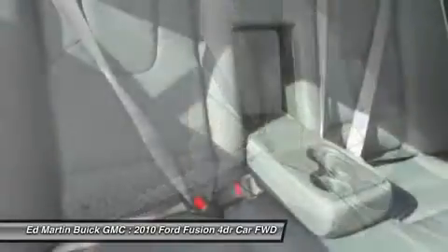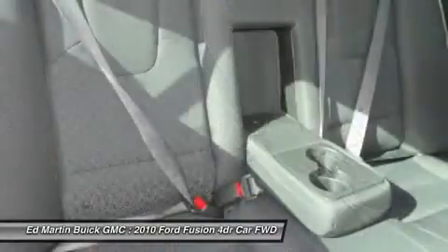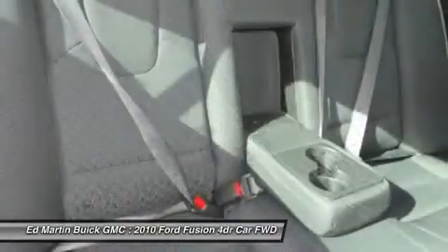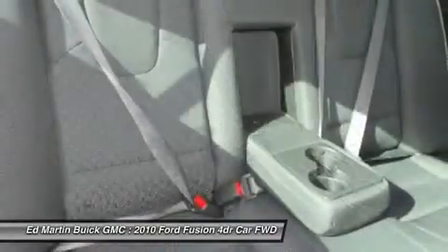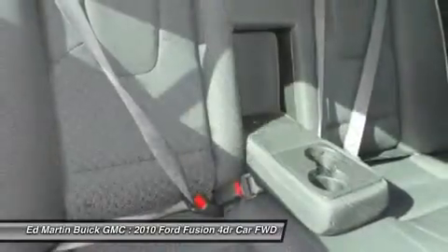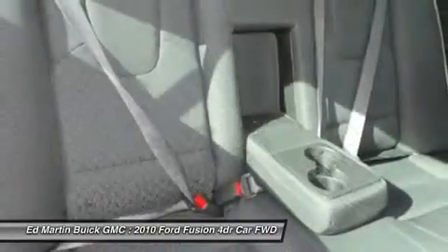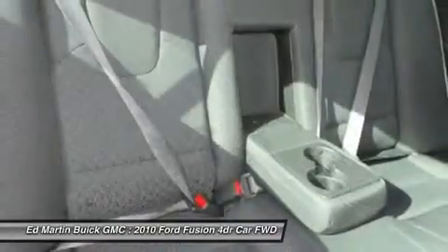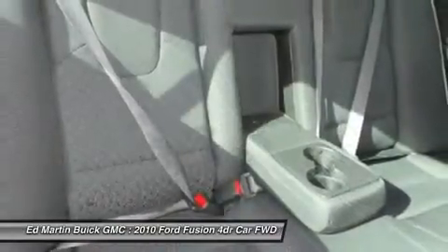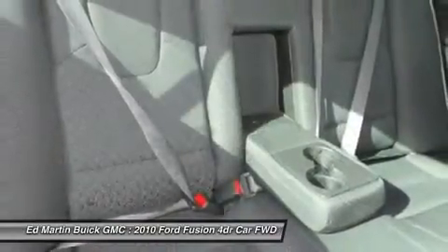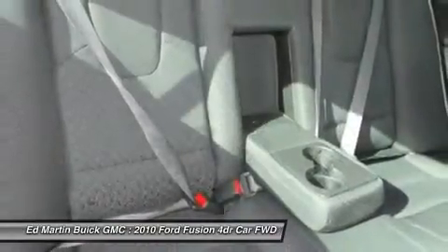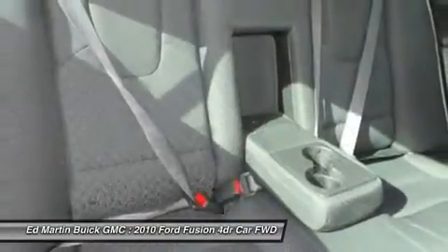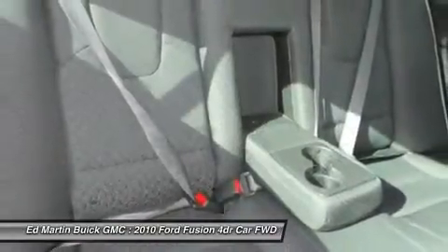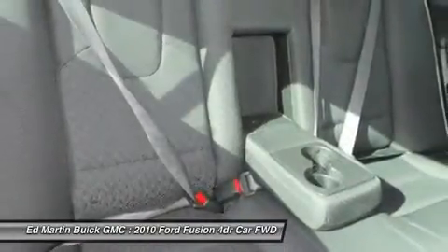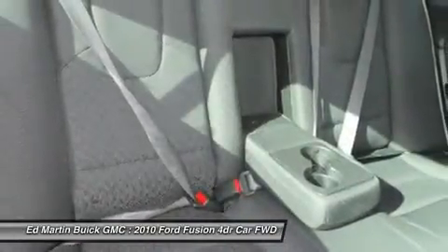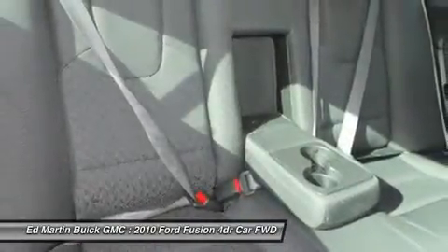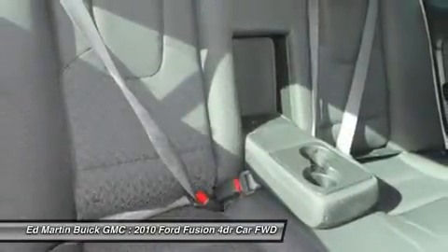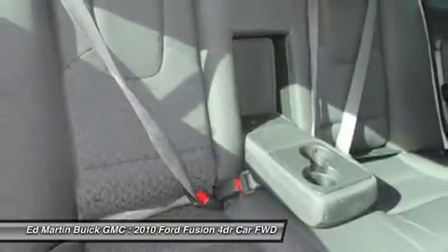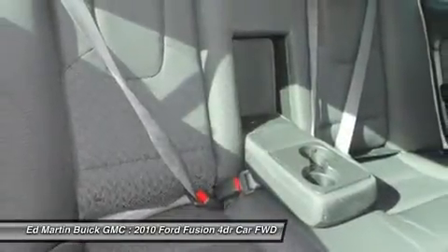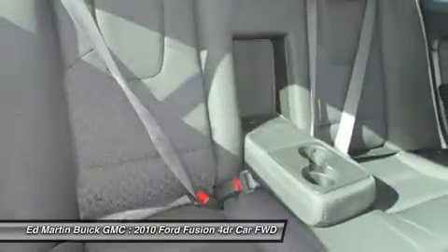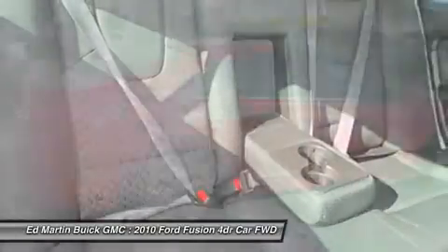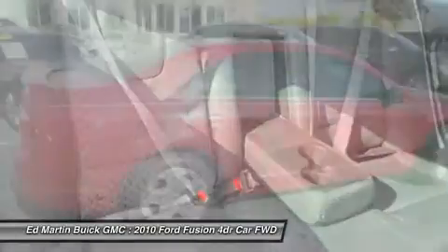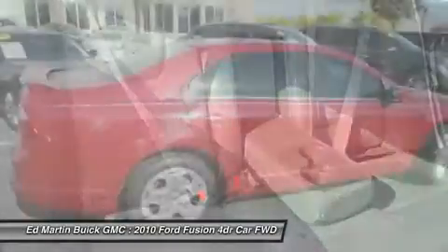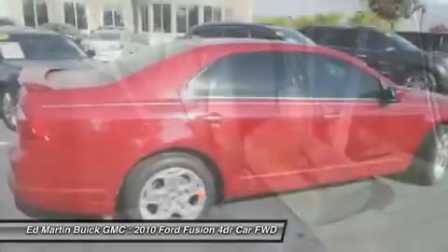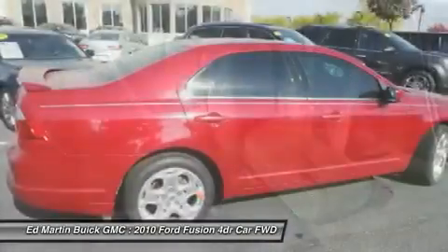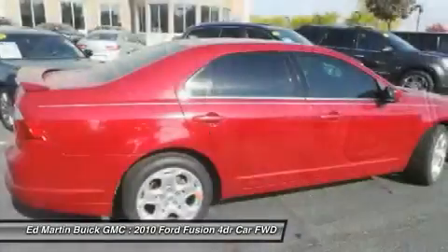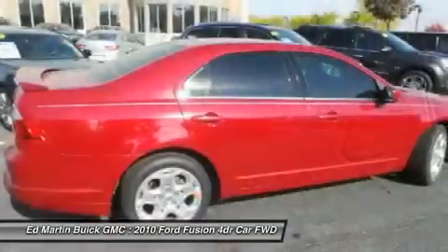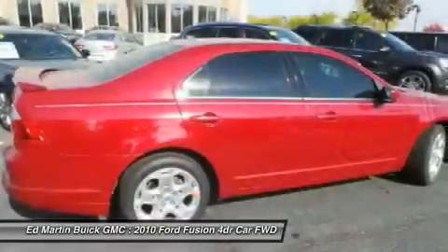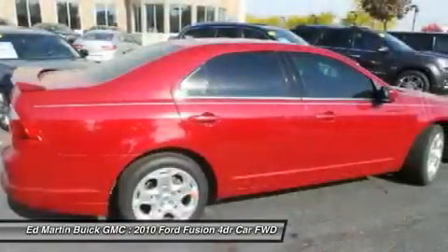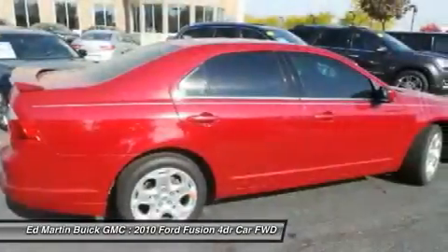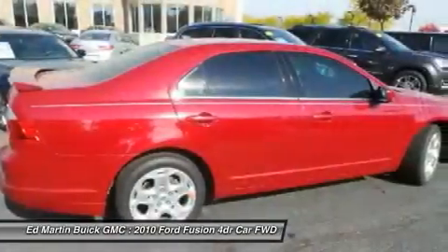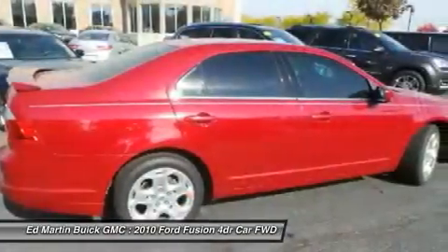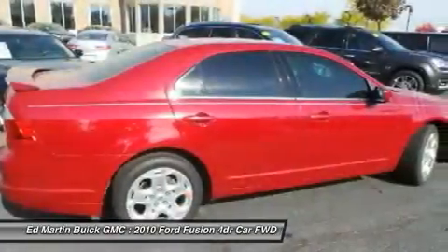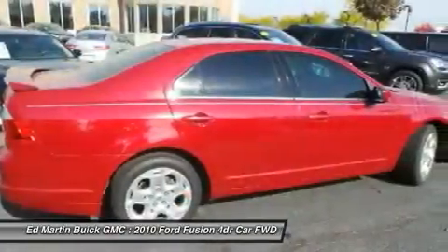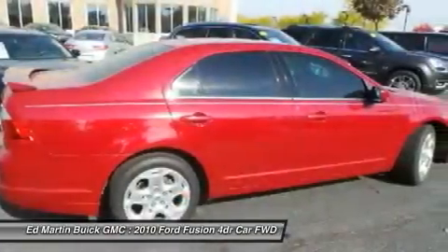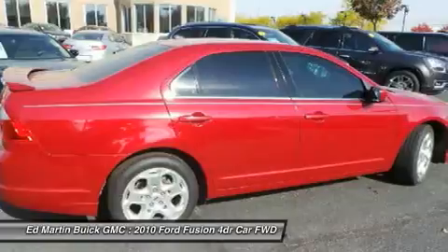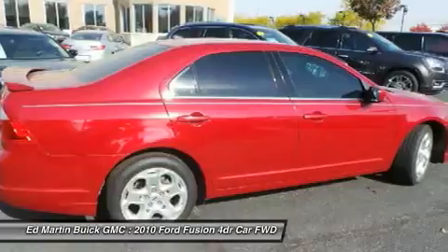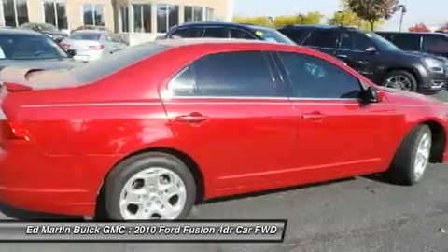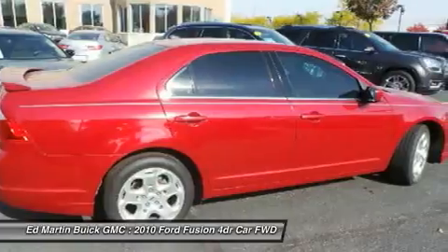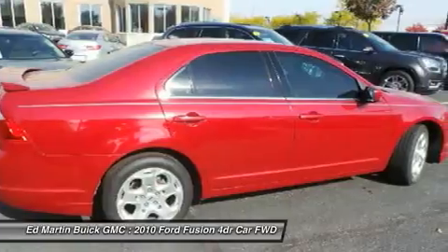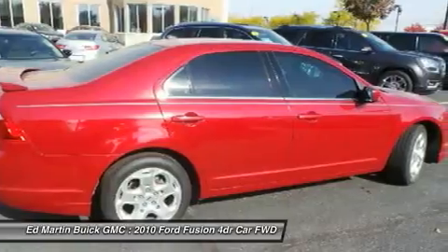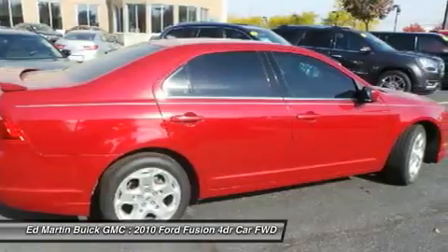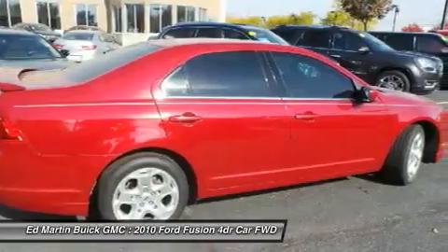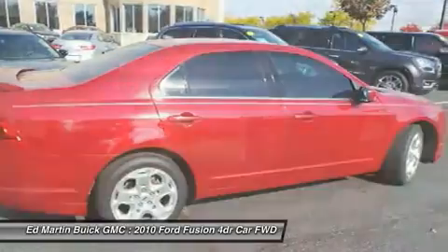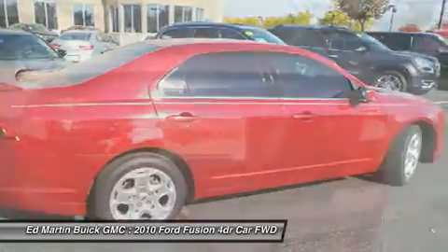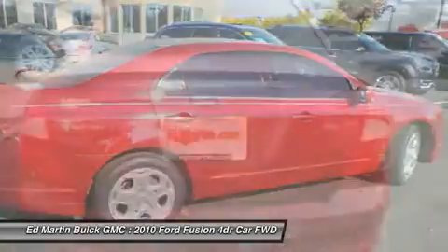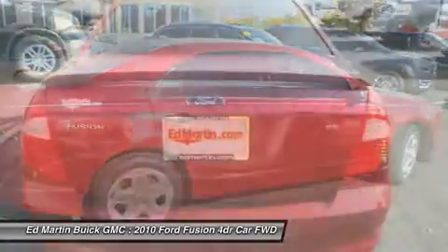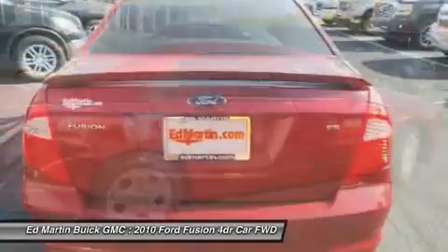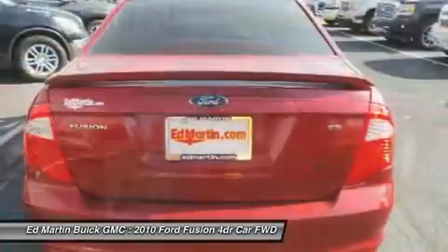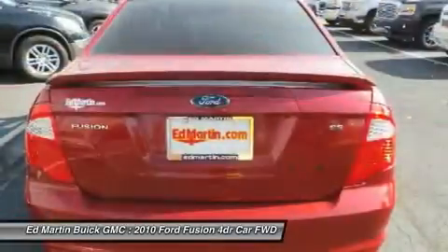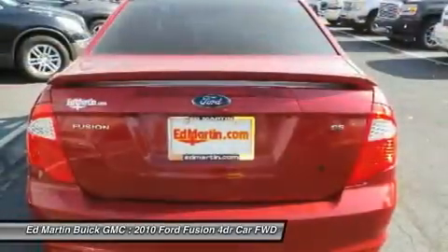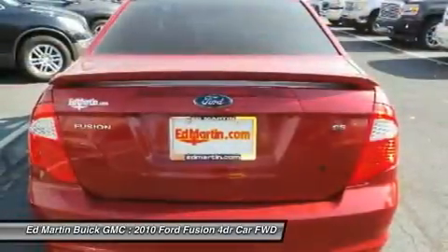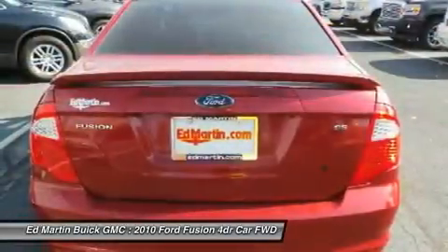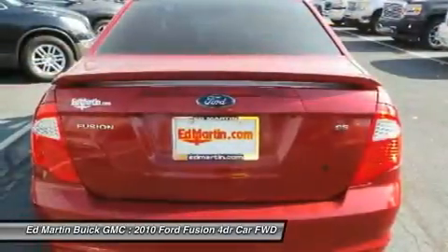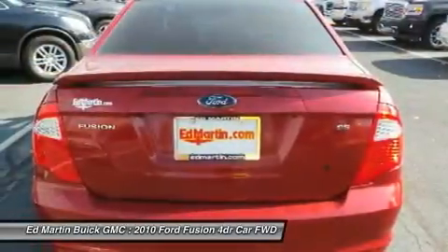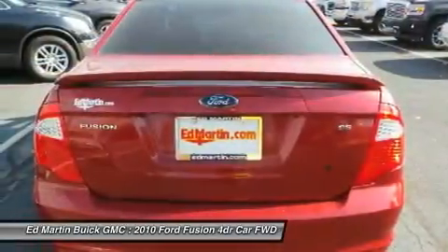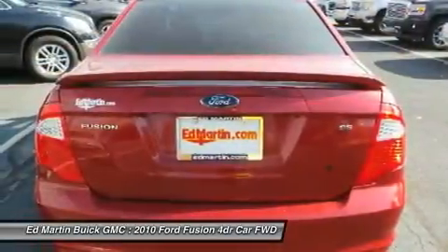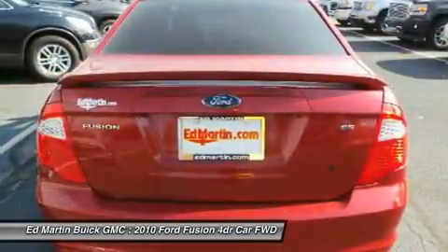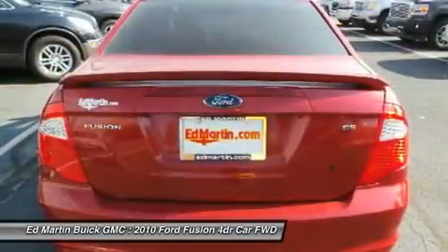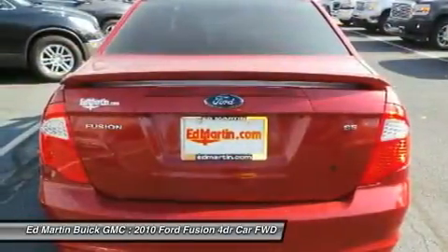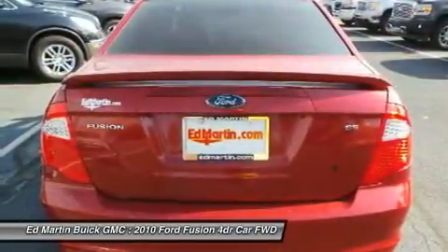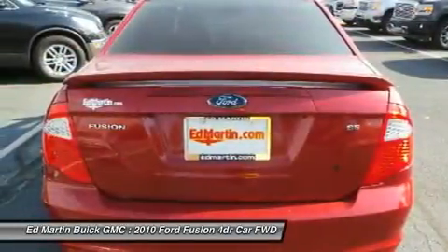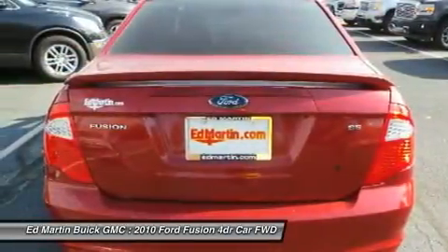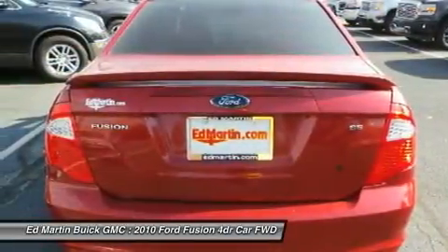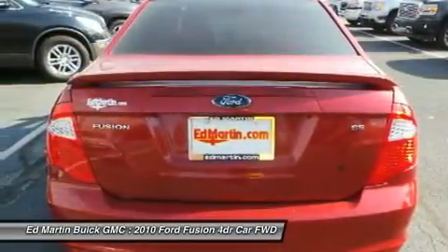driver airbag, floor mats, or four-wheel disc brakes. This beauty will make even your house keys jealous. Drive it today.